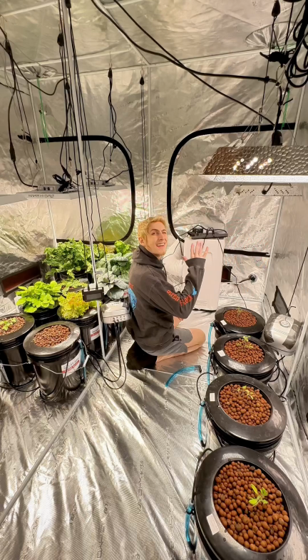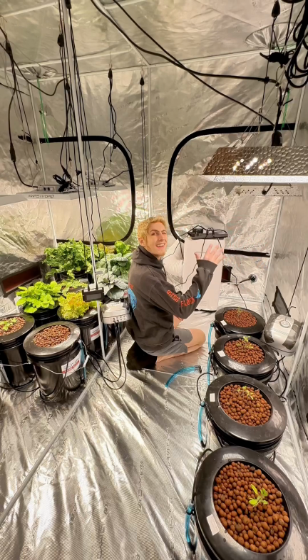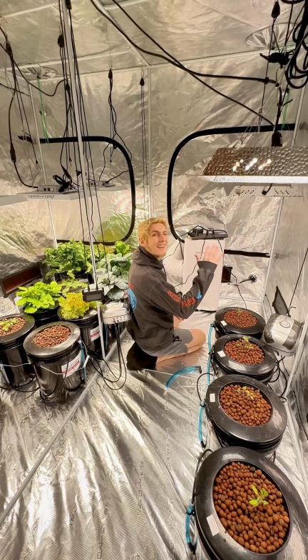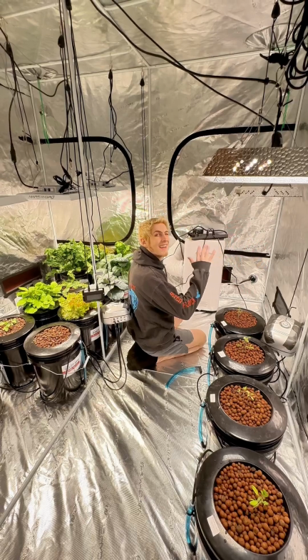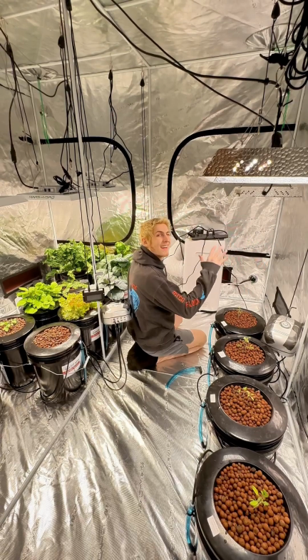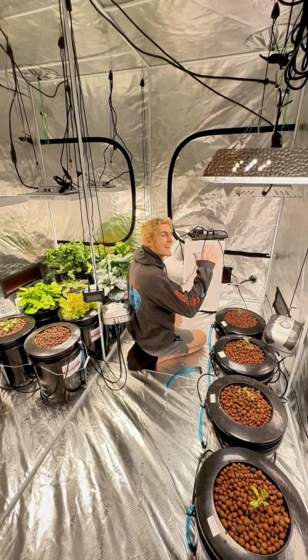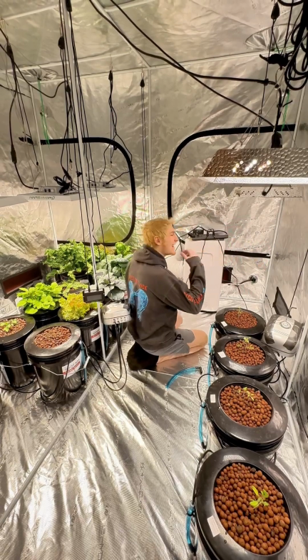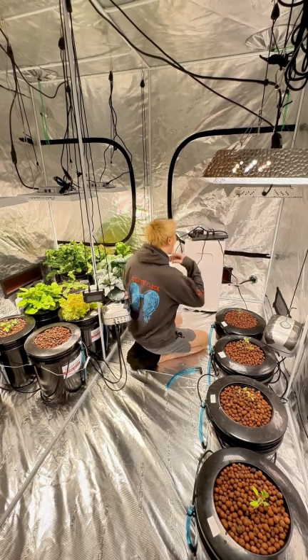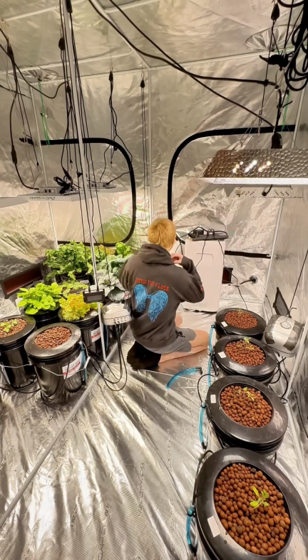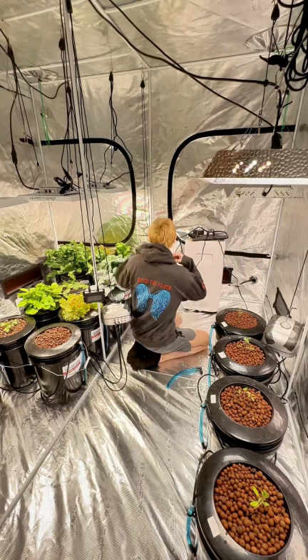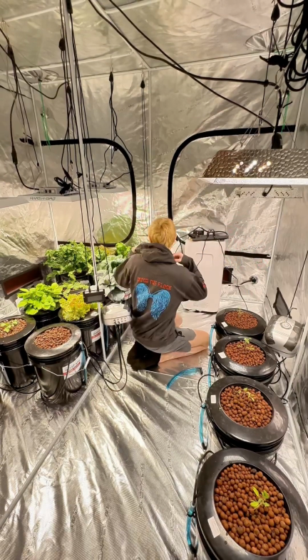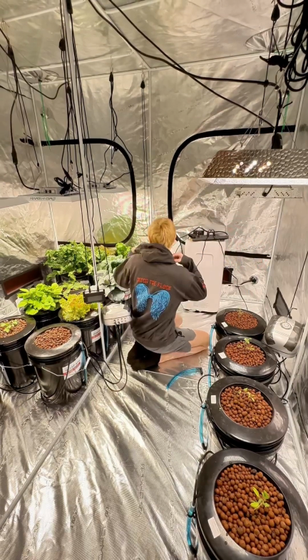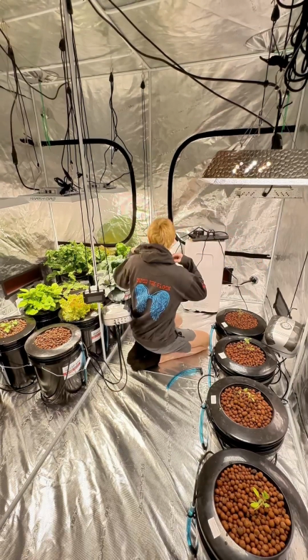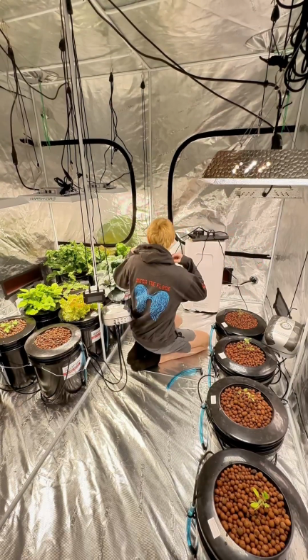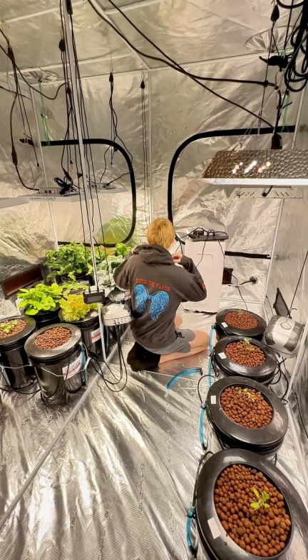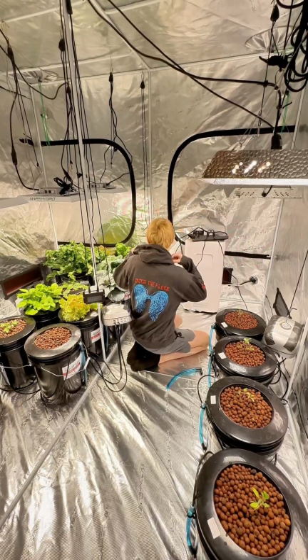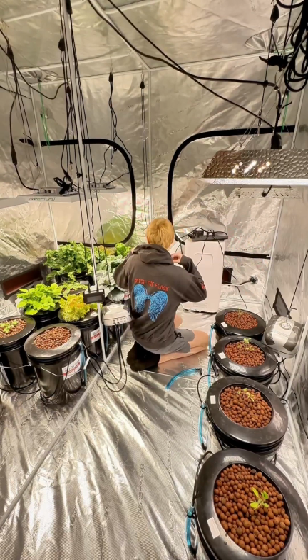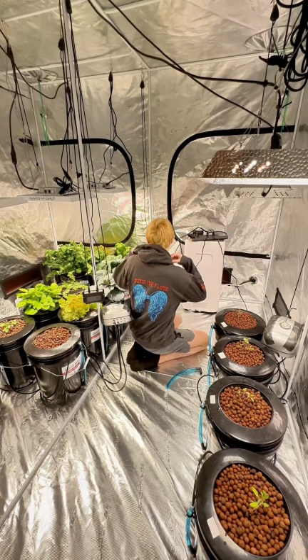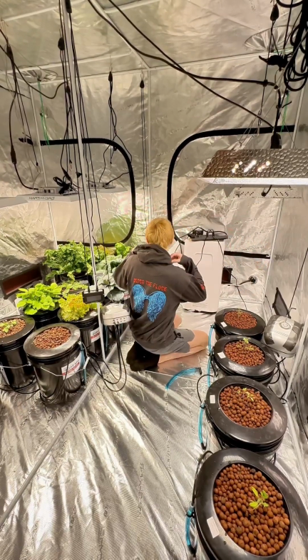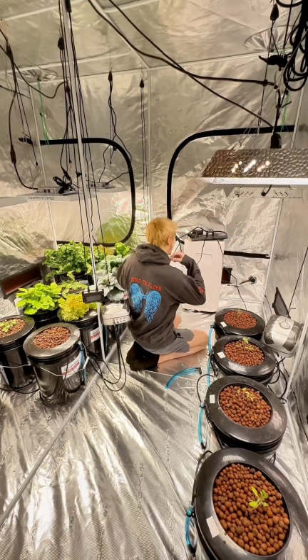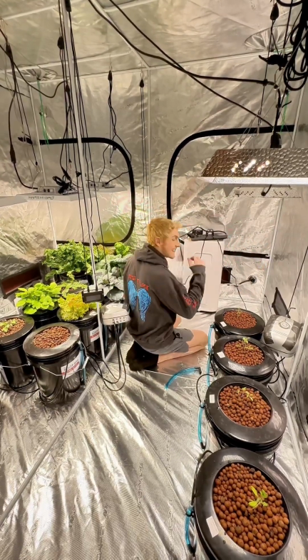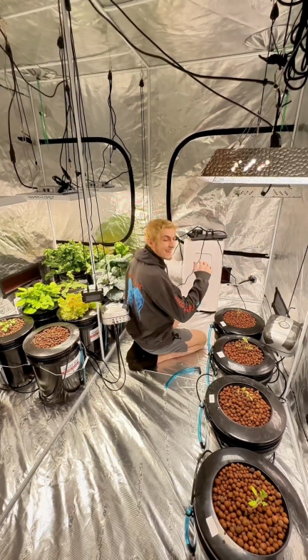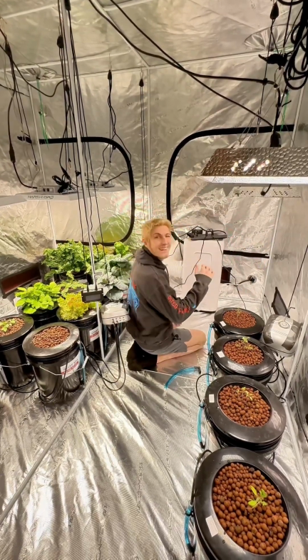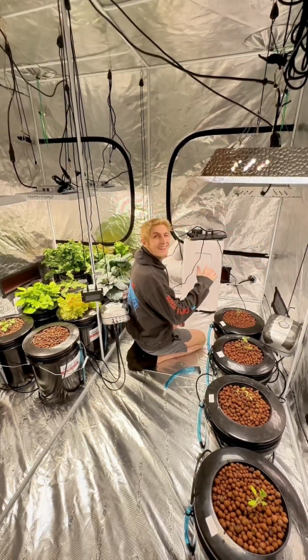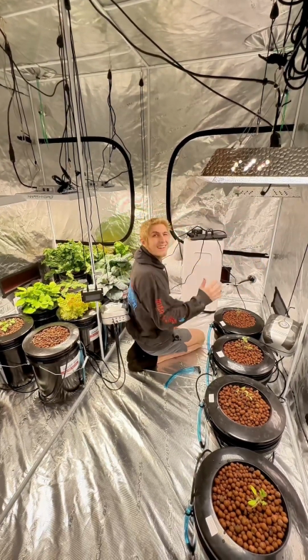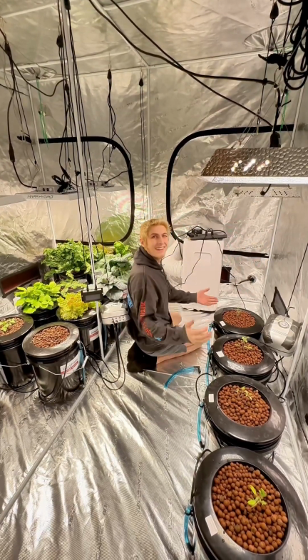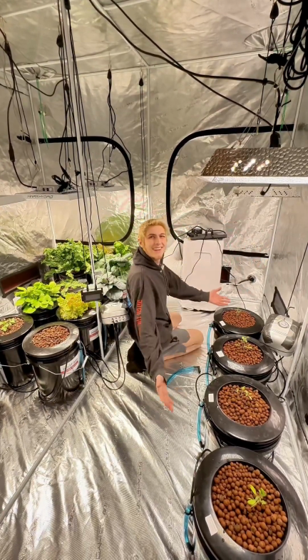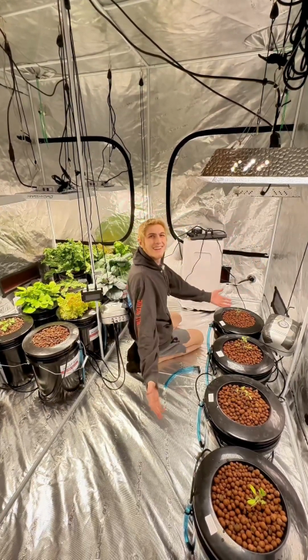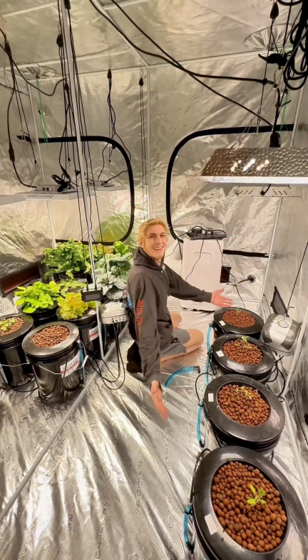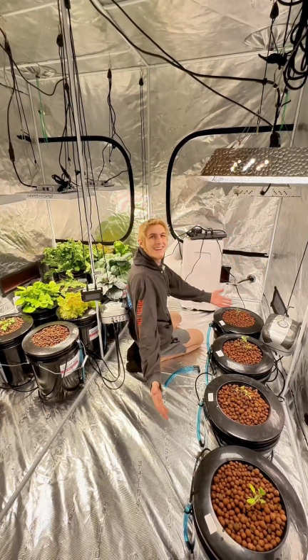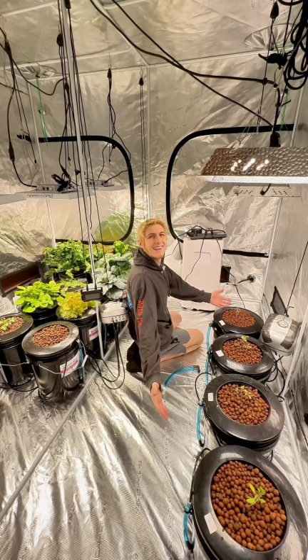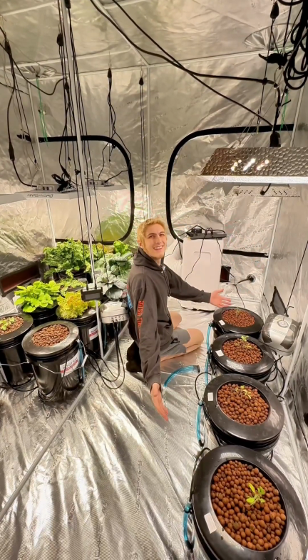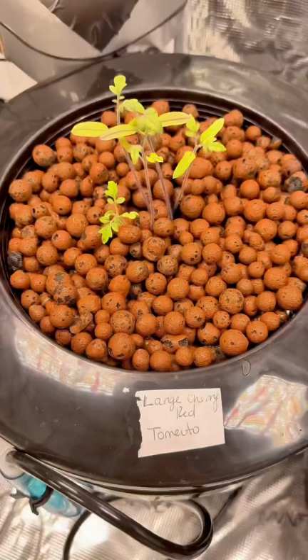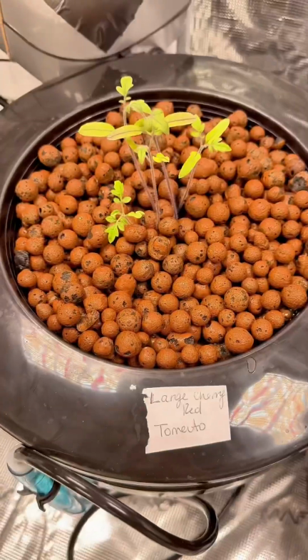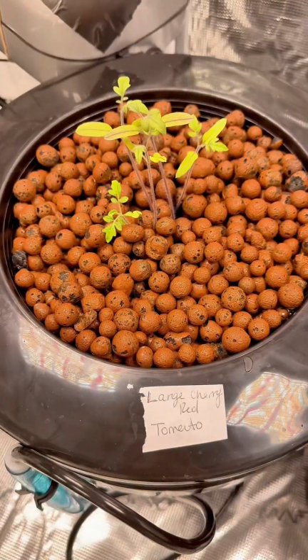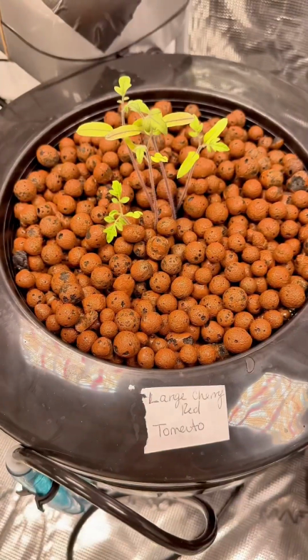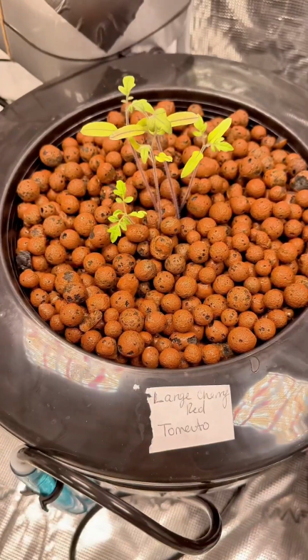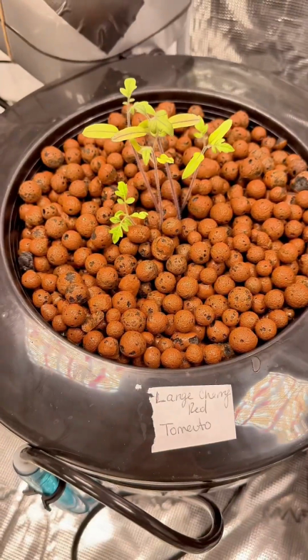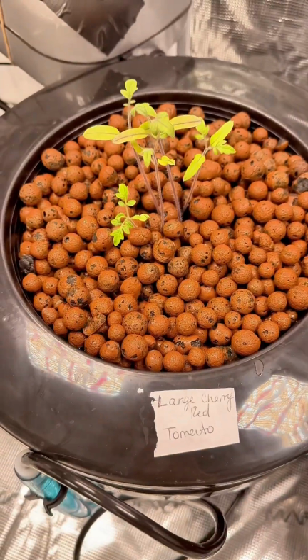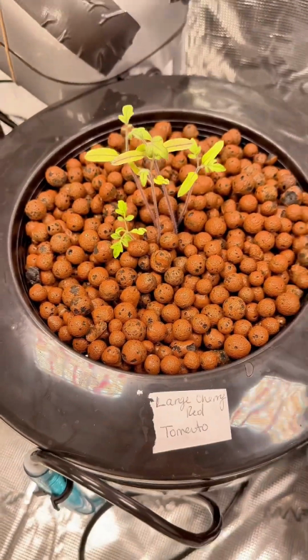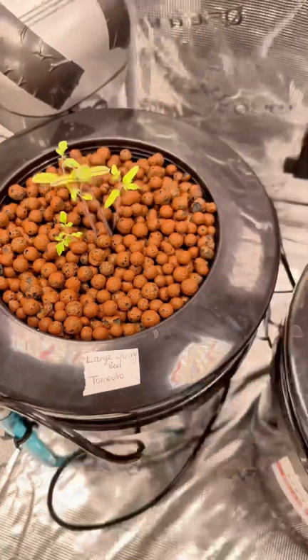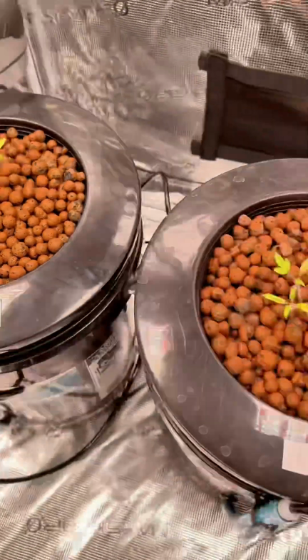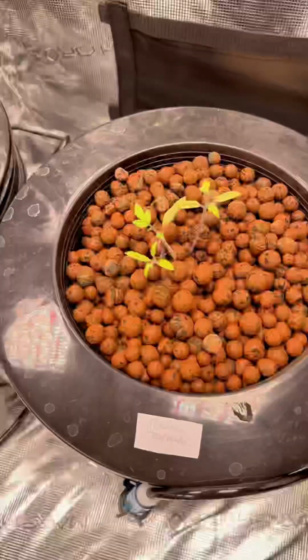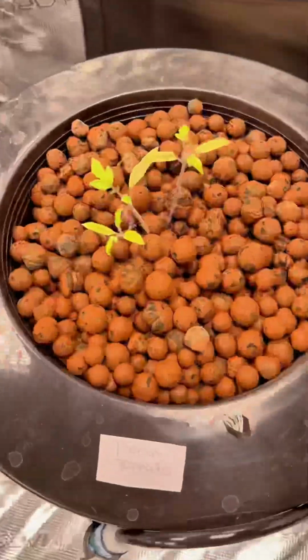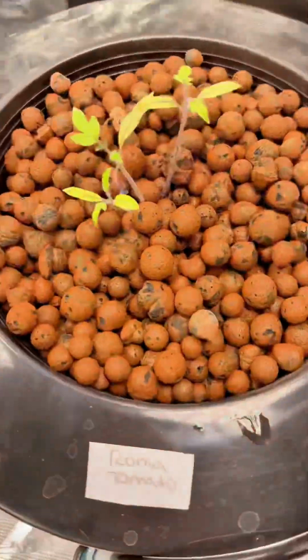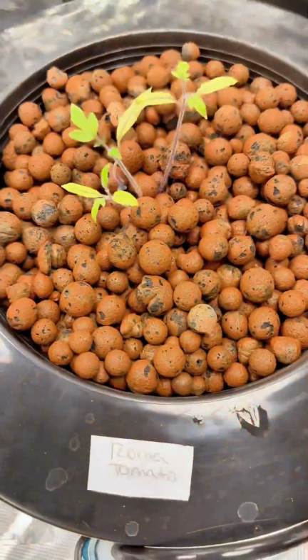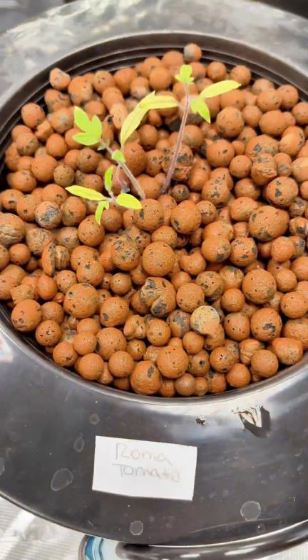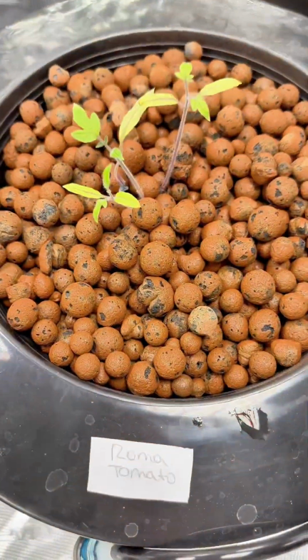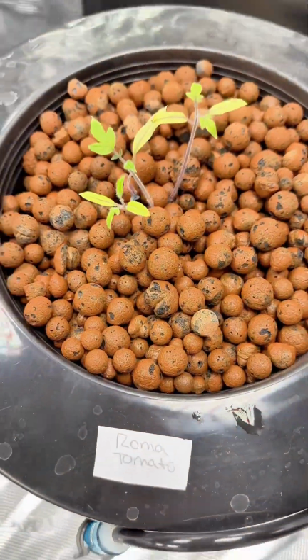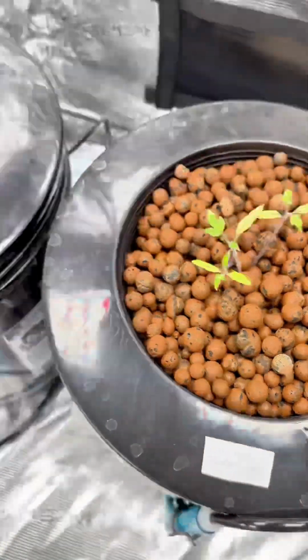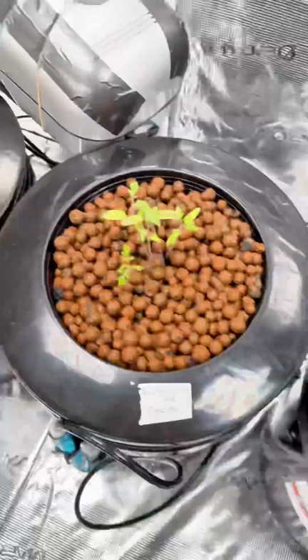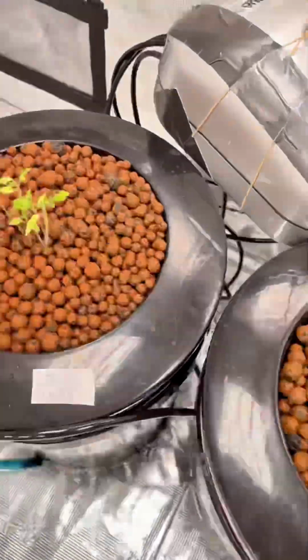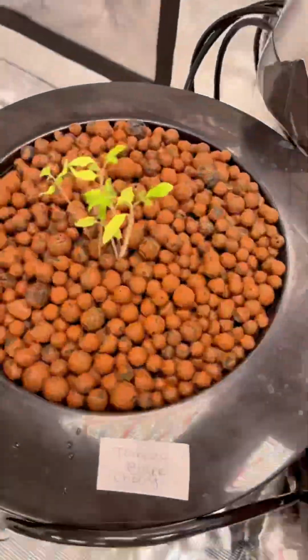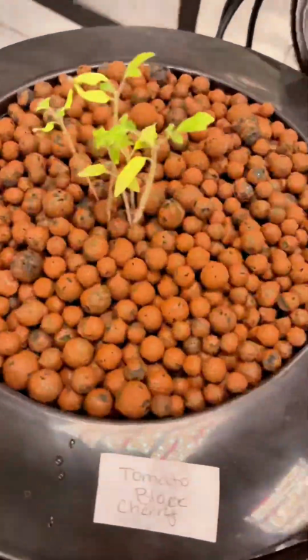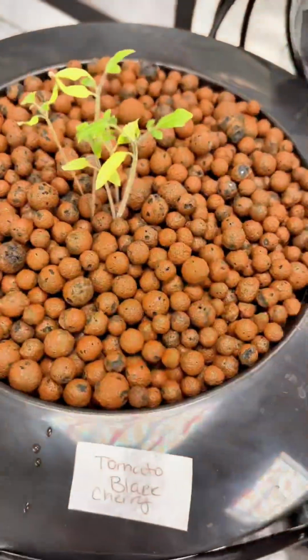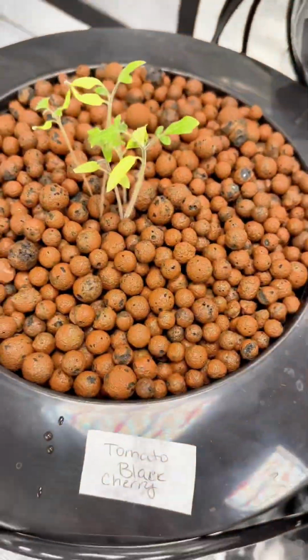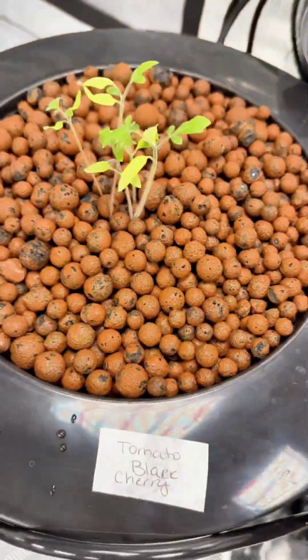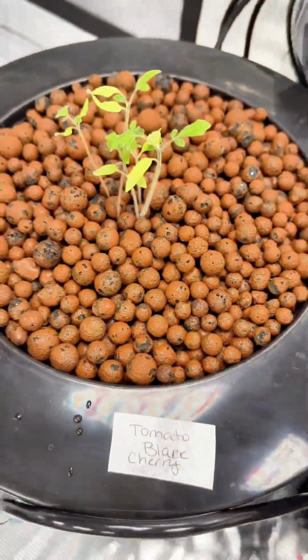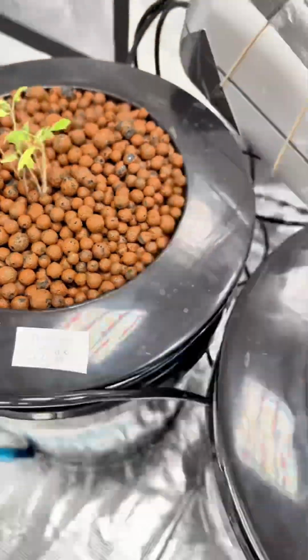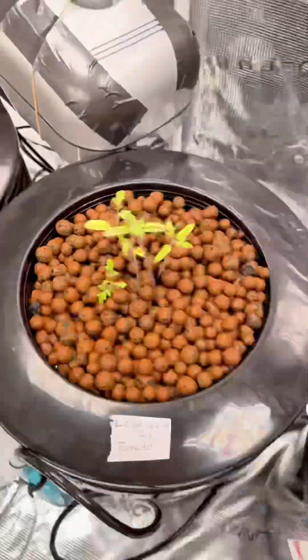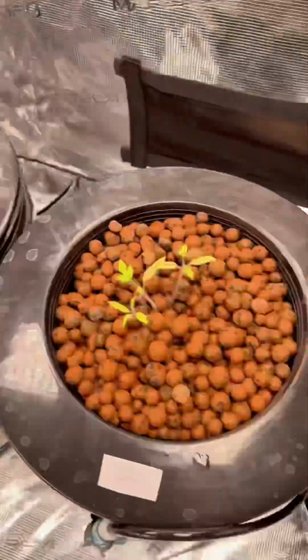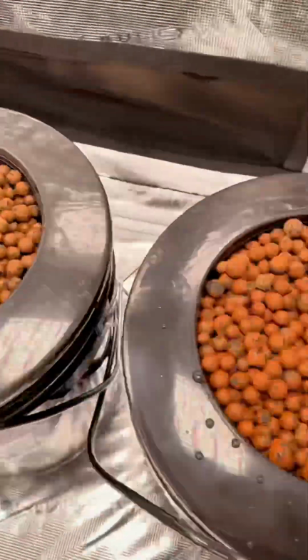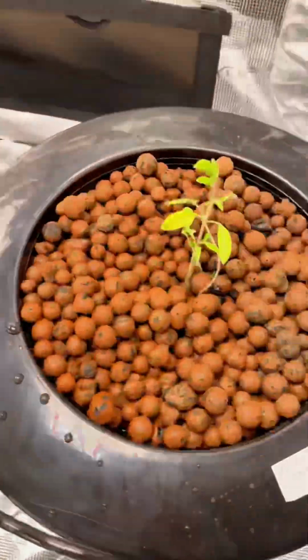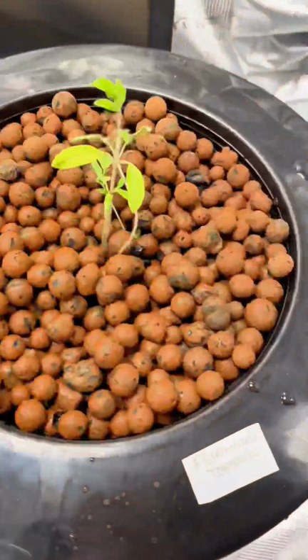Today we're starting four different types of tomatoes in our short cold day tent: large red cherry, roma, black cherry, and floridade tomato.